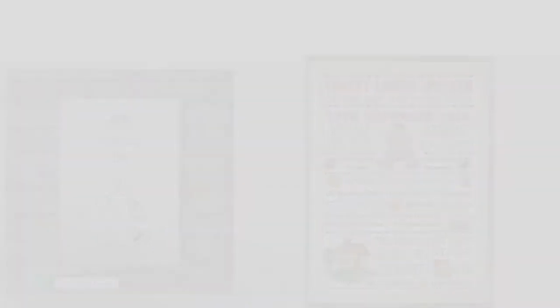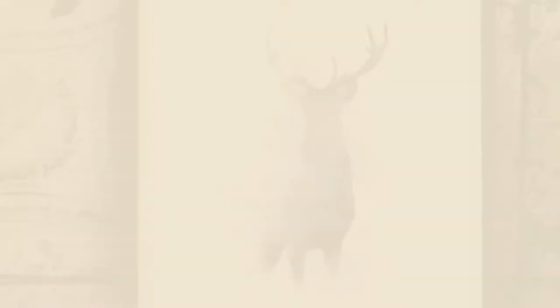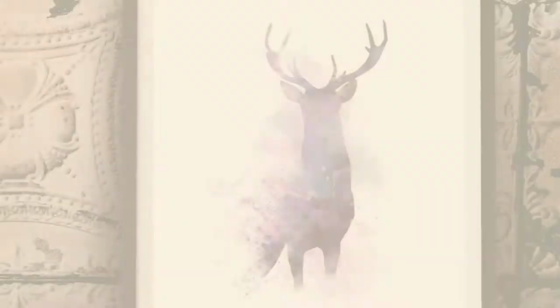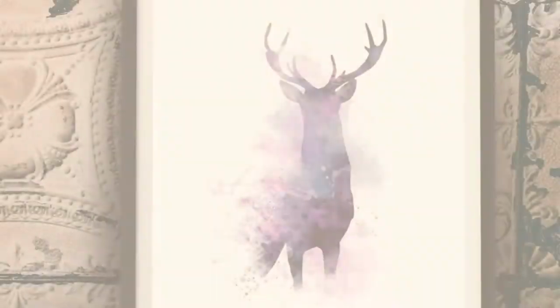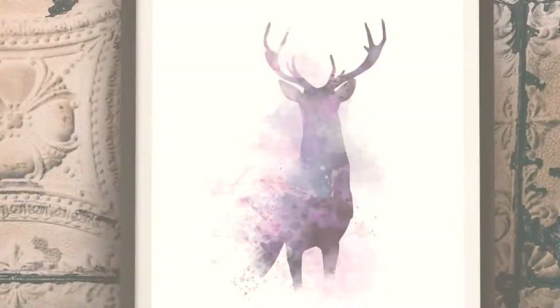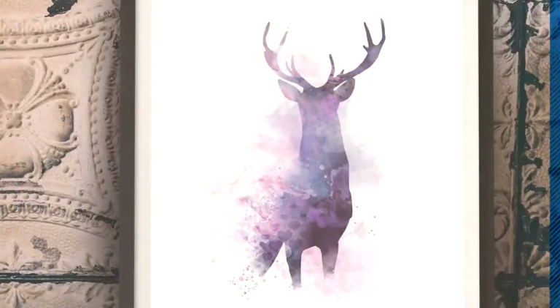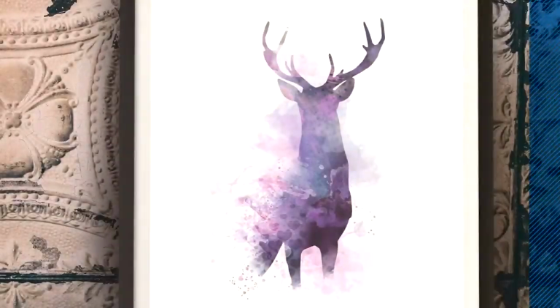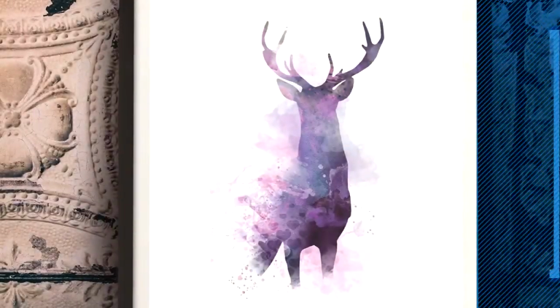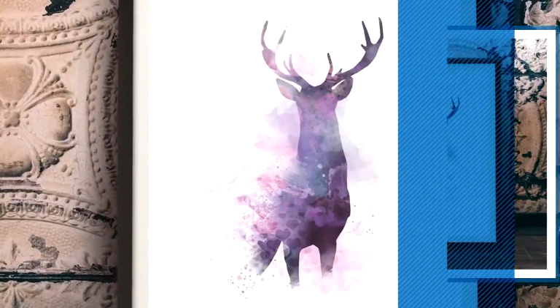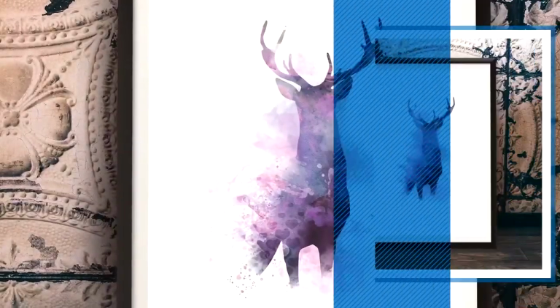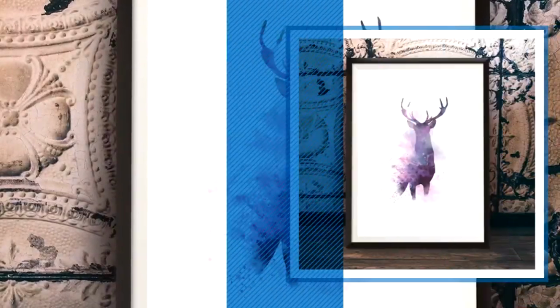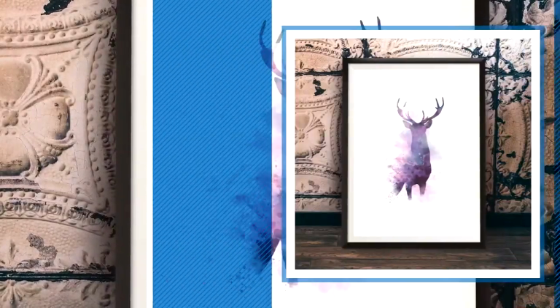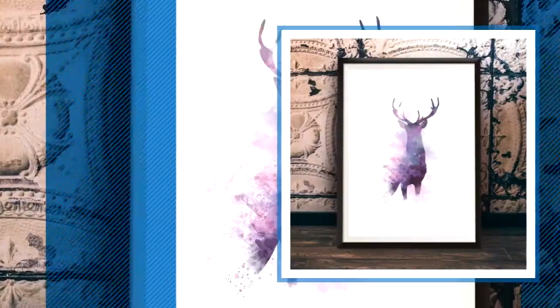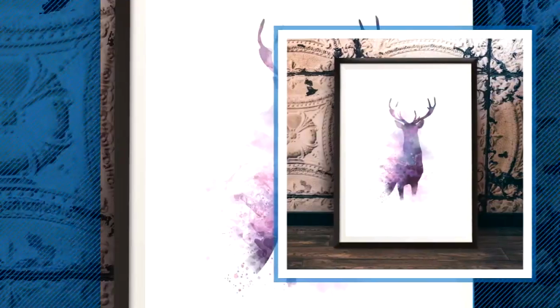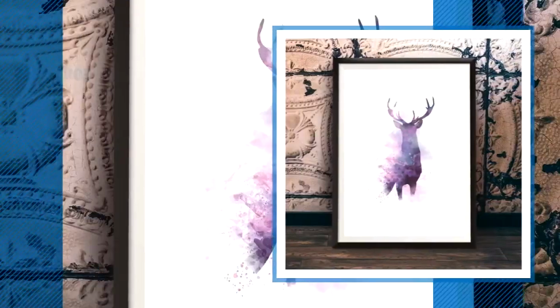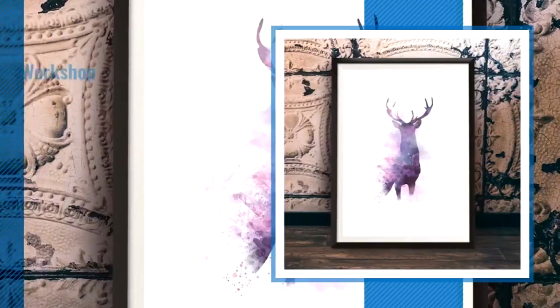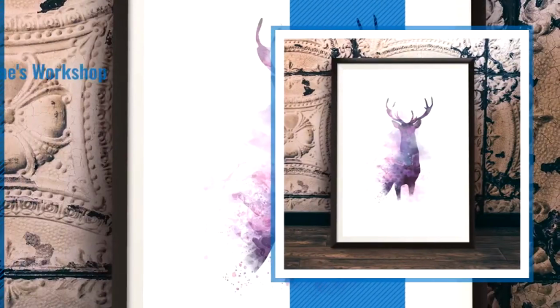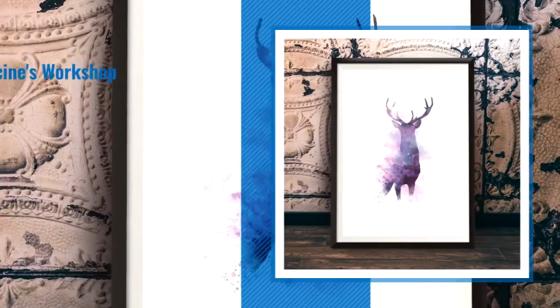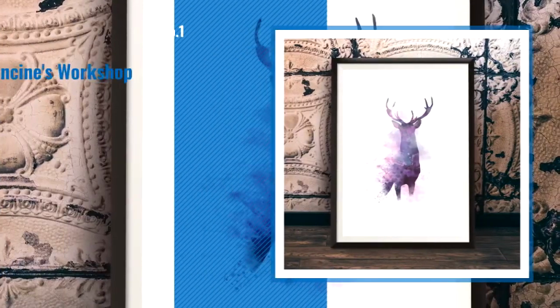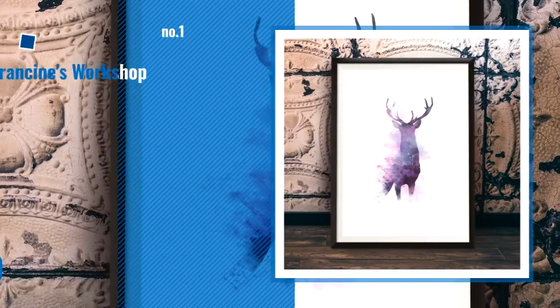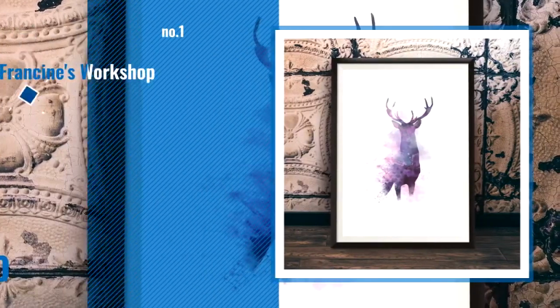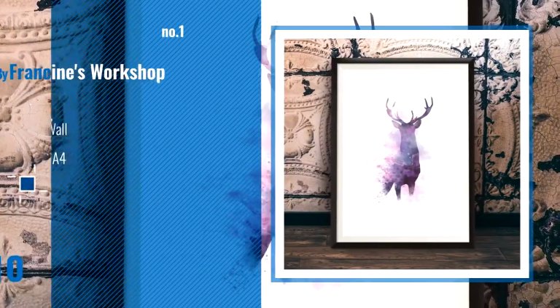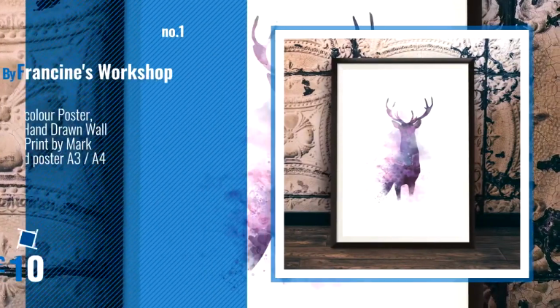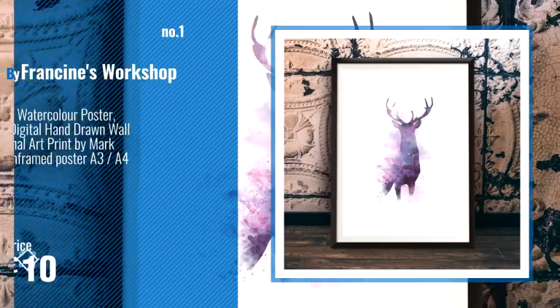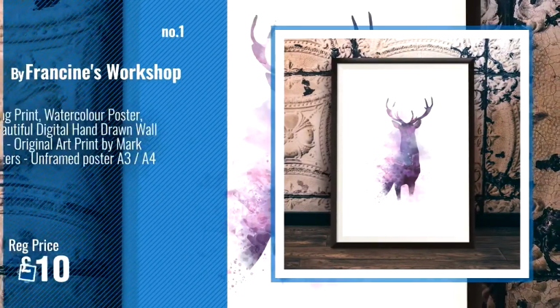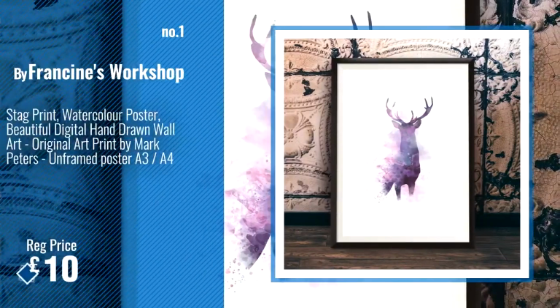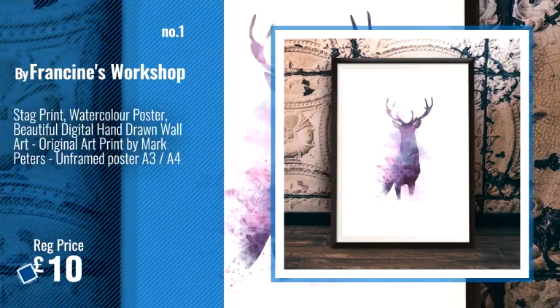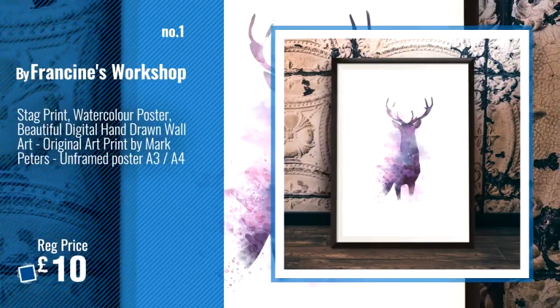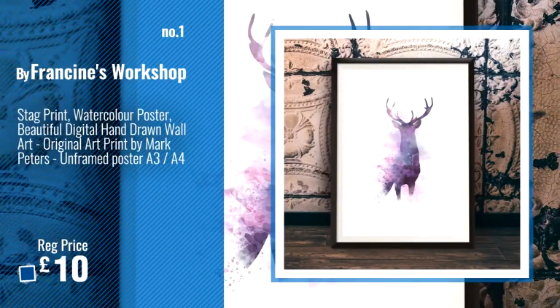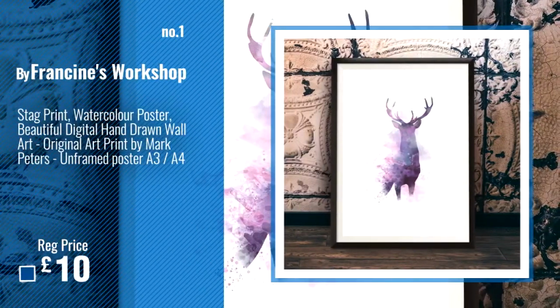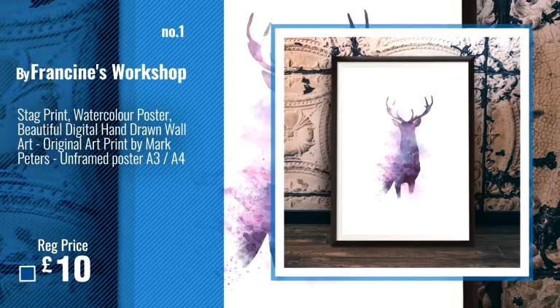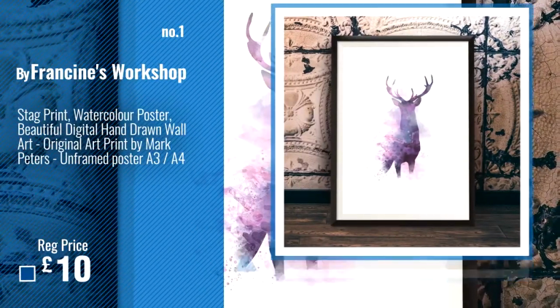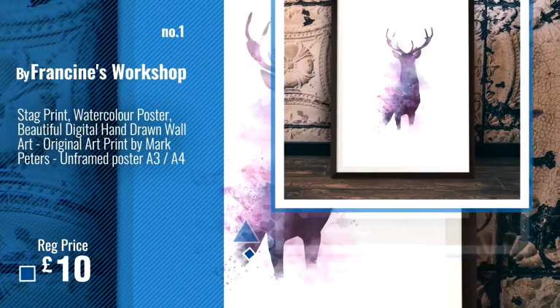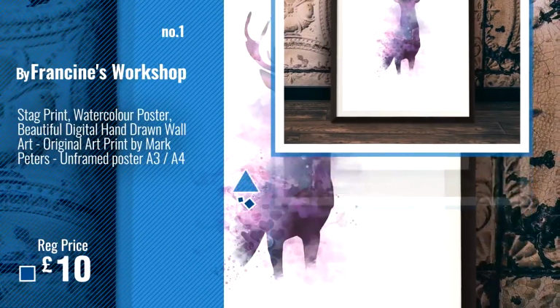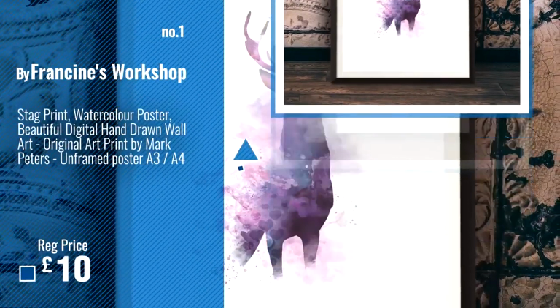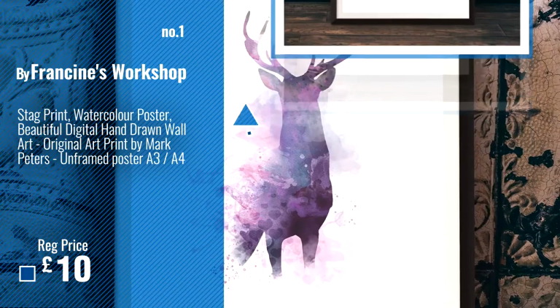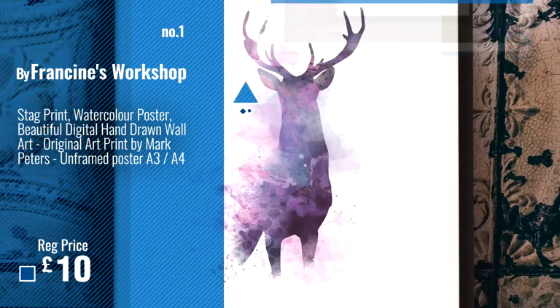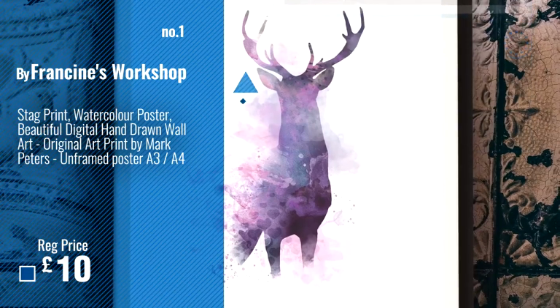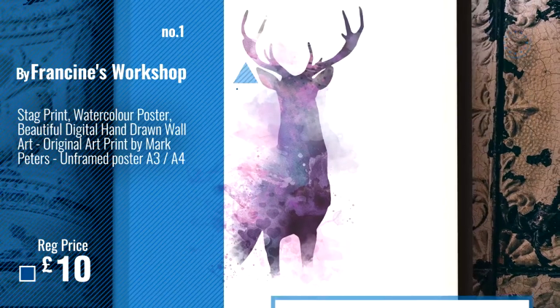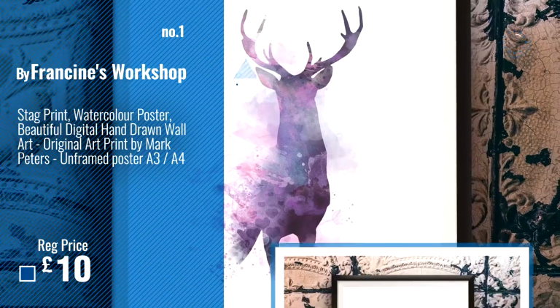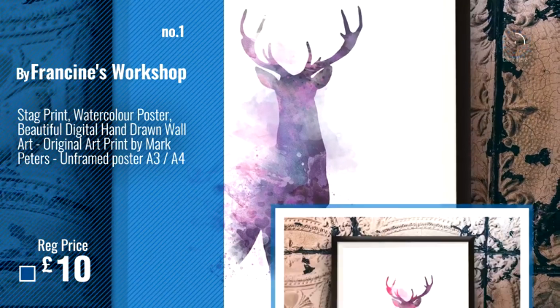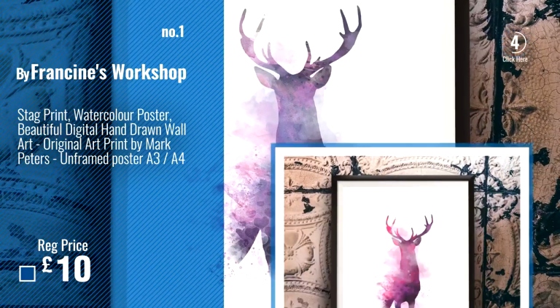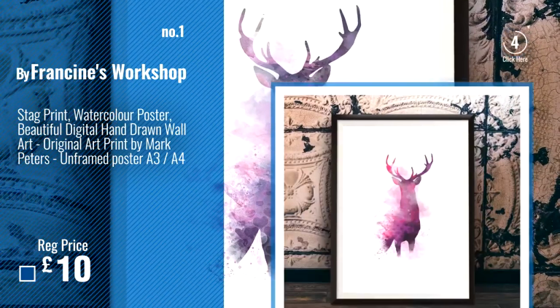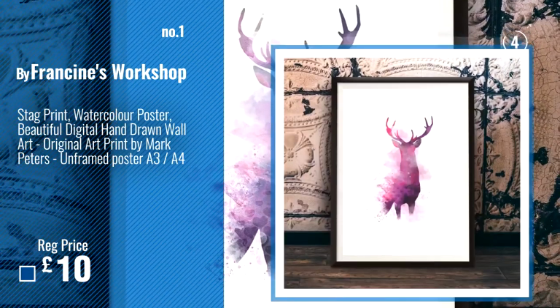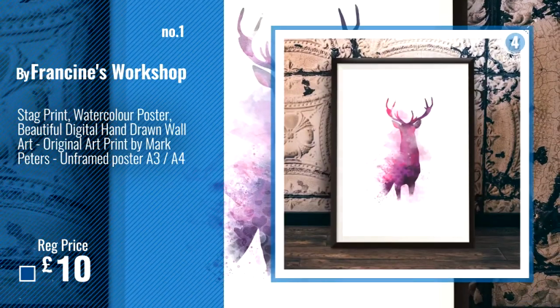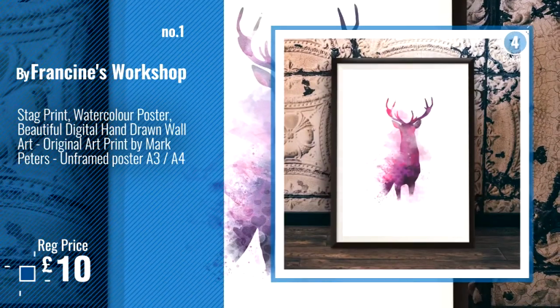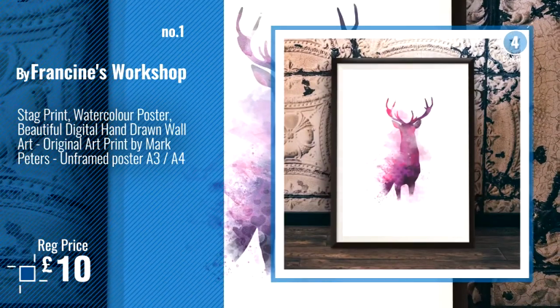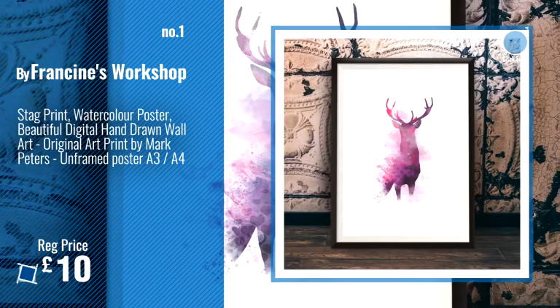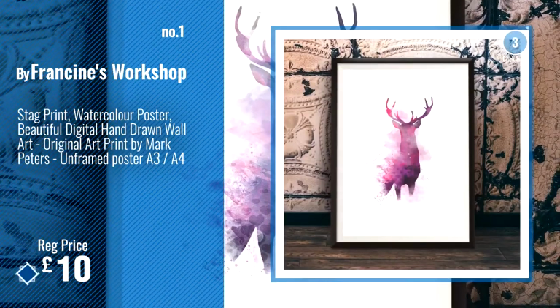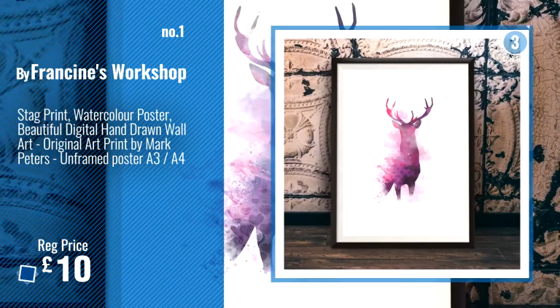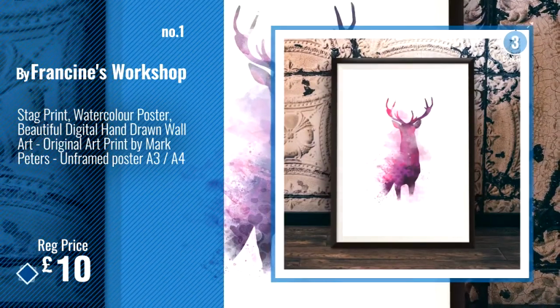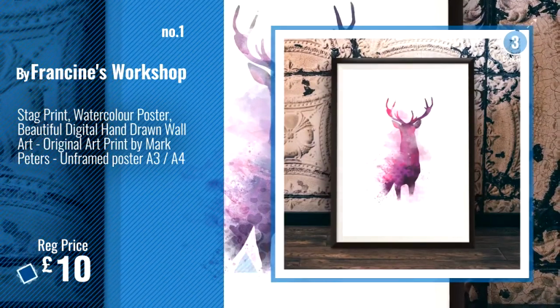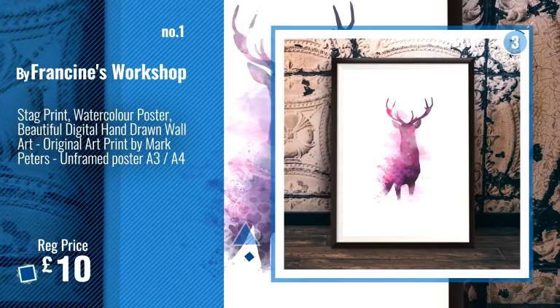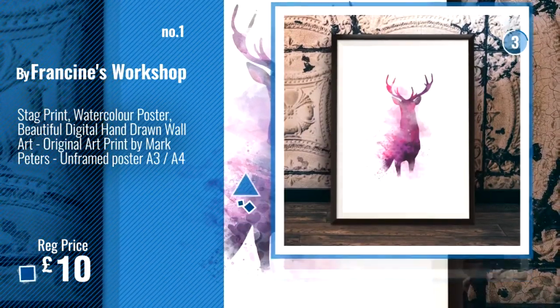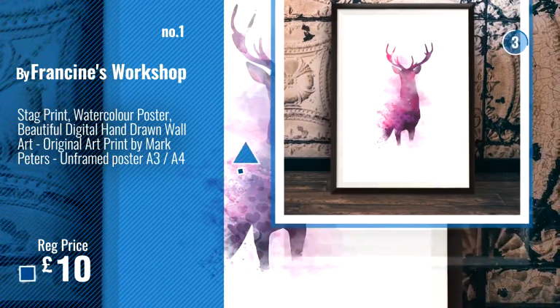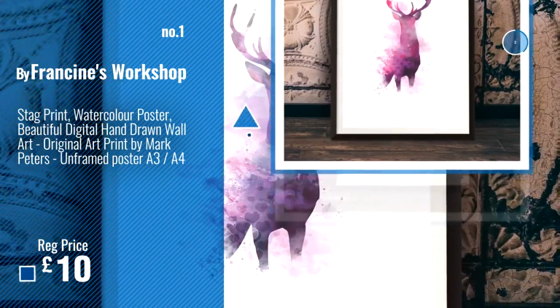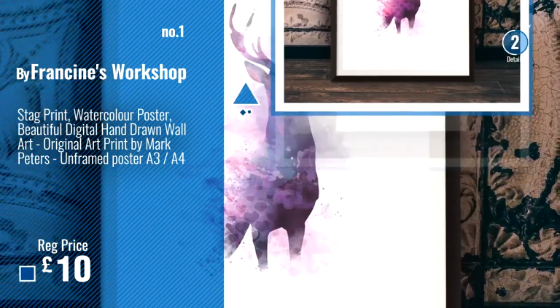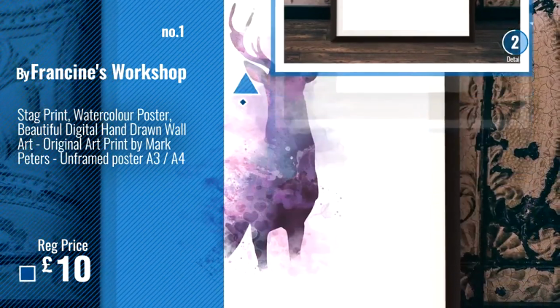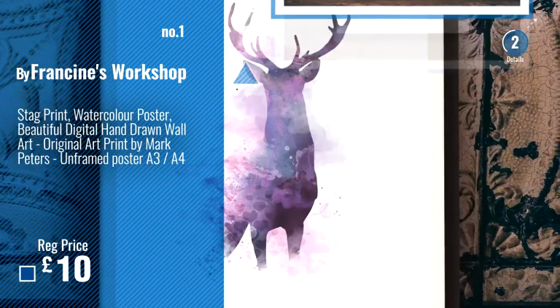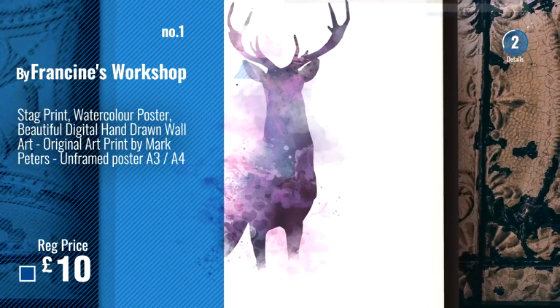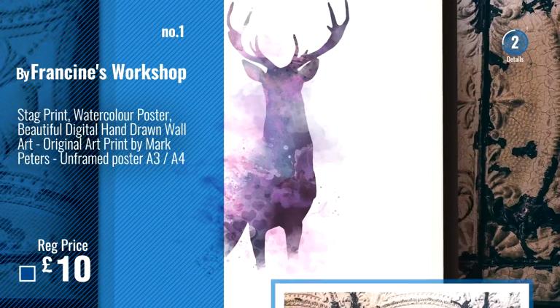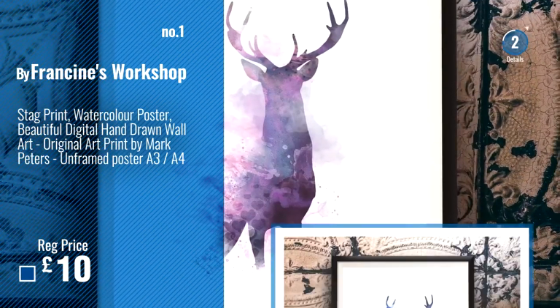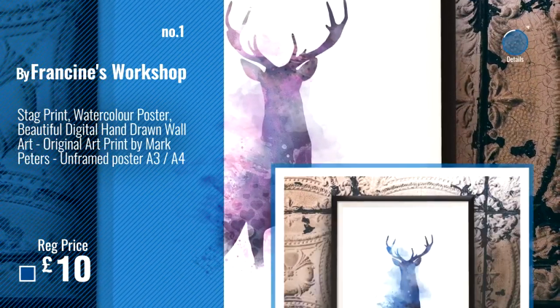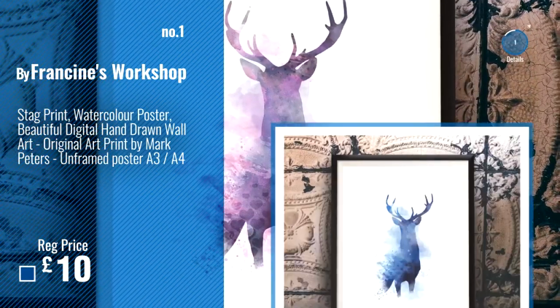Number 1, Best Seller, by Francine's Workshop. Watch this video, choose your favorite.